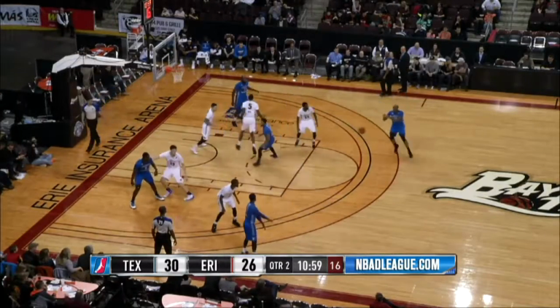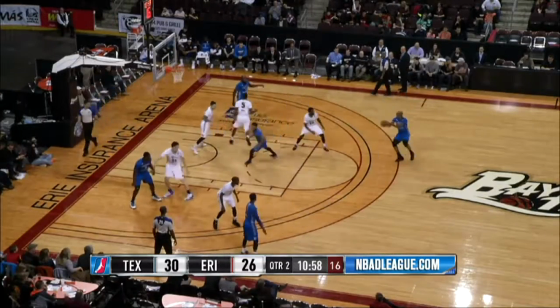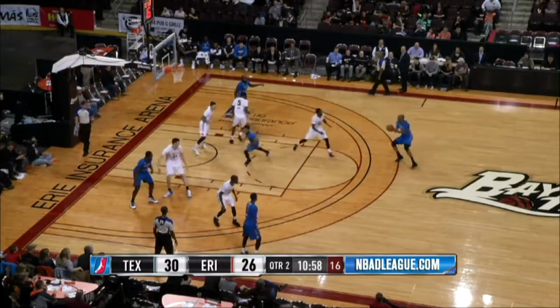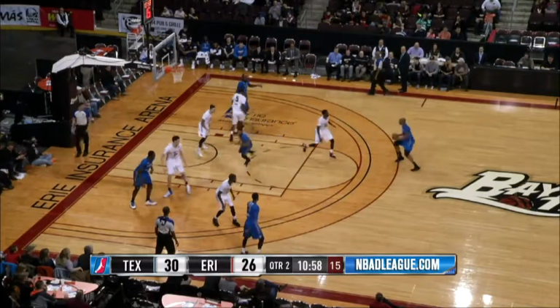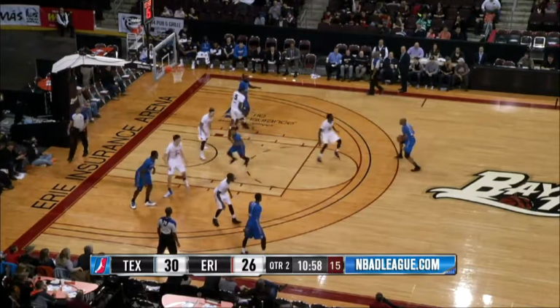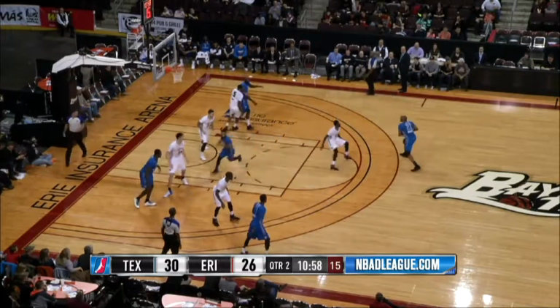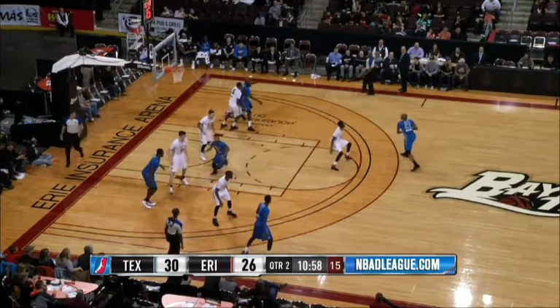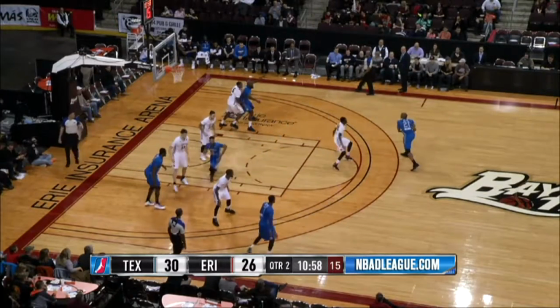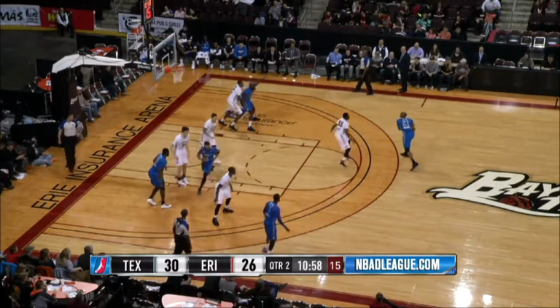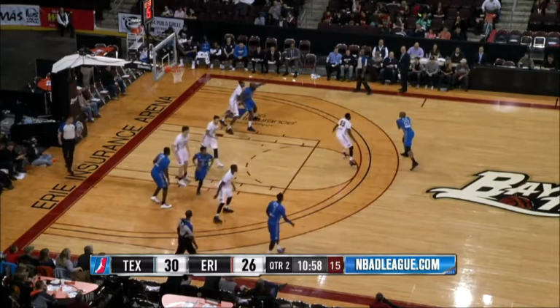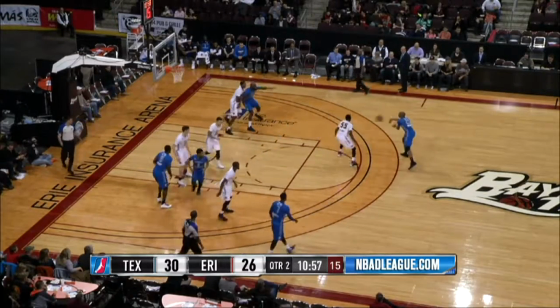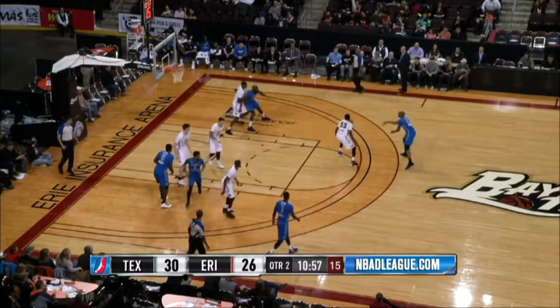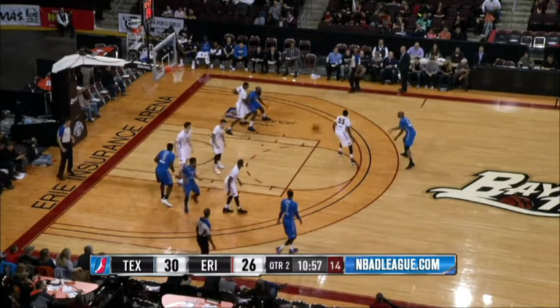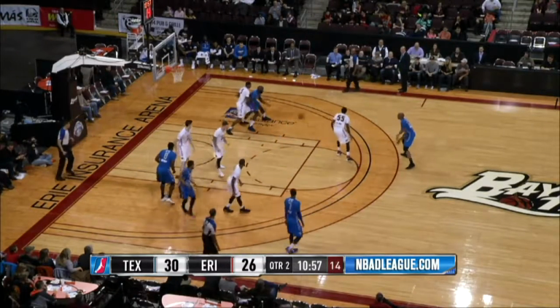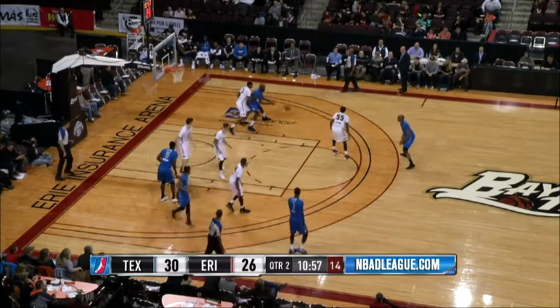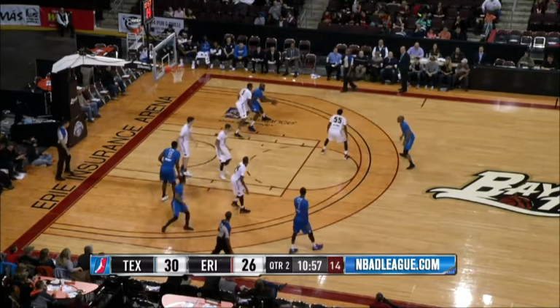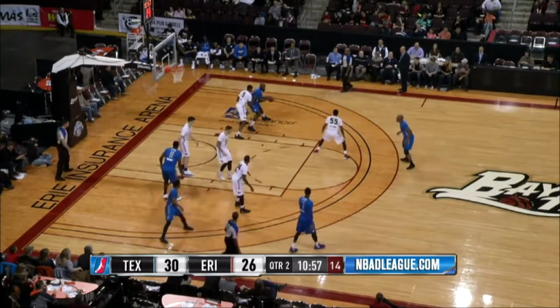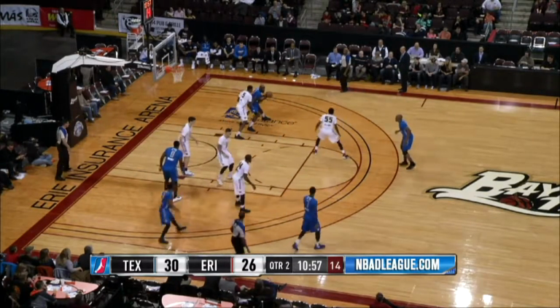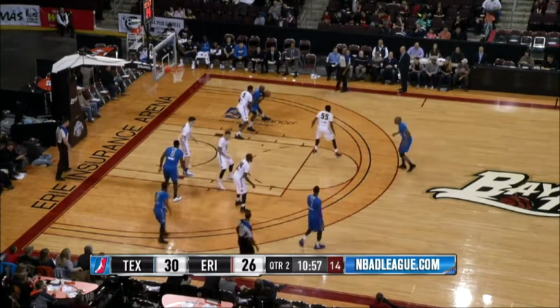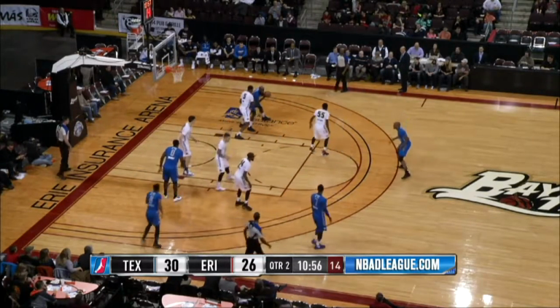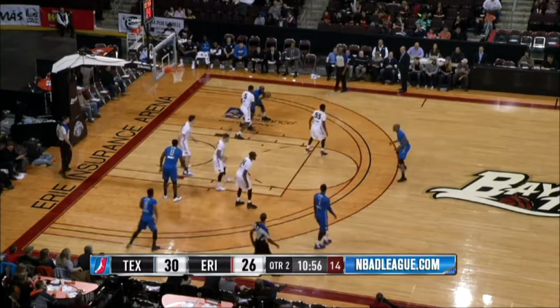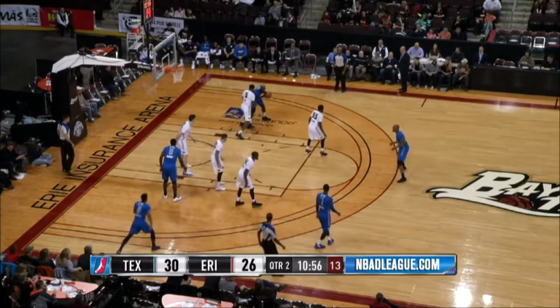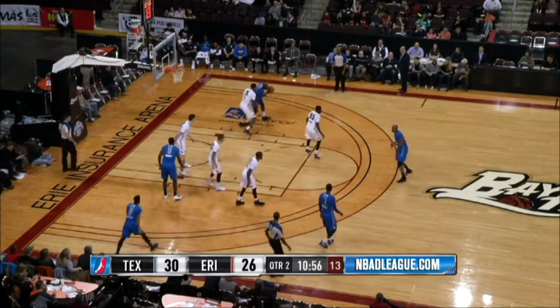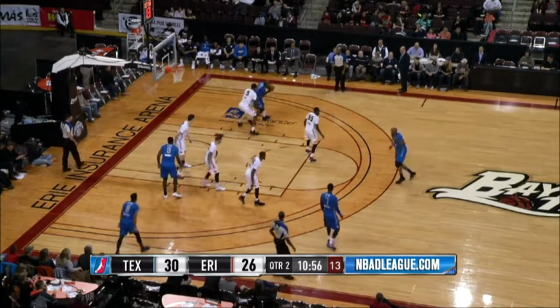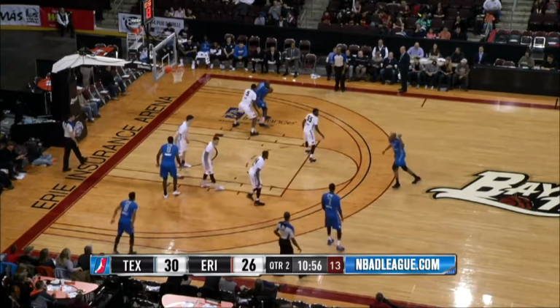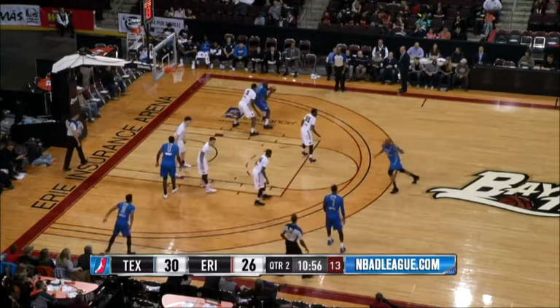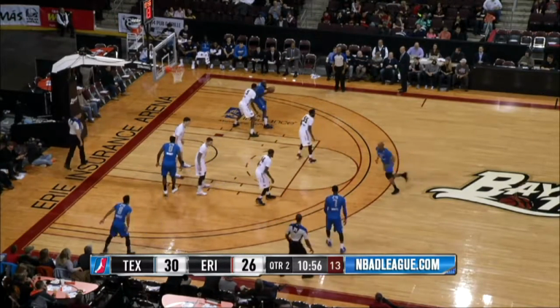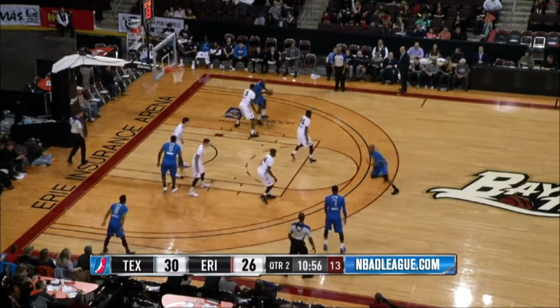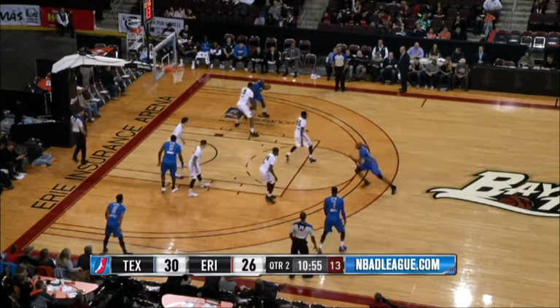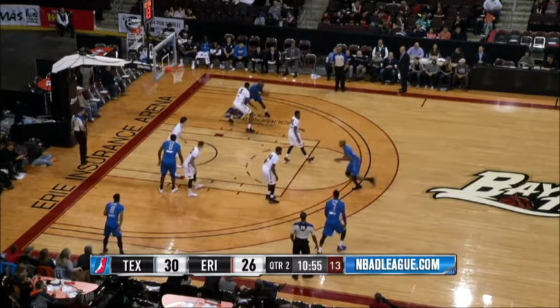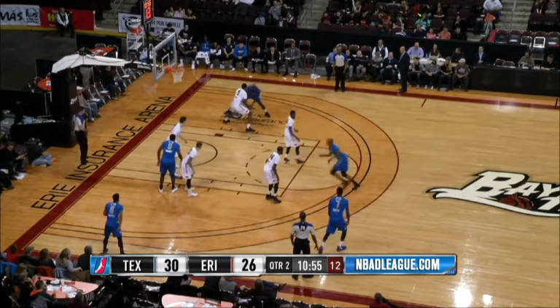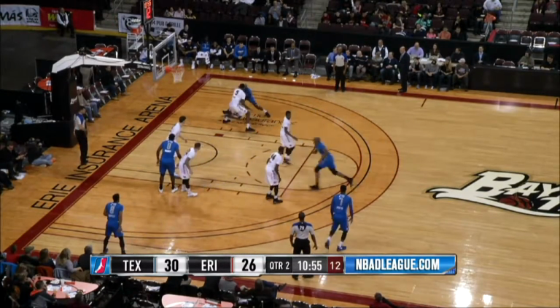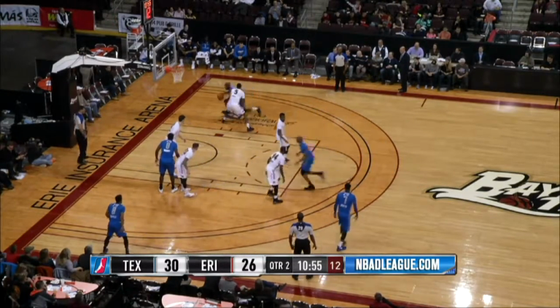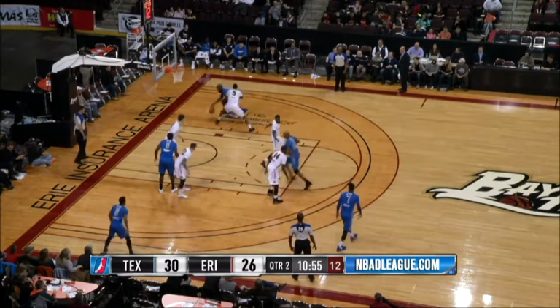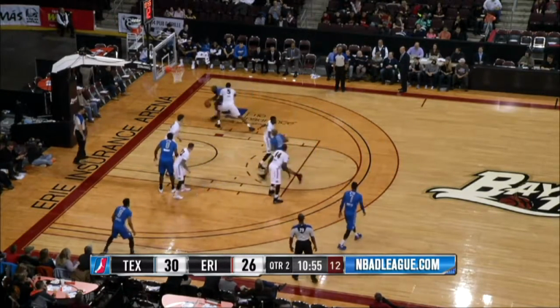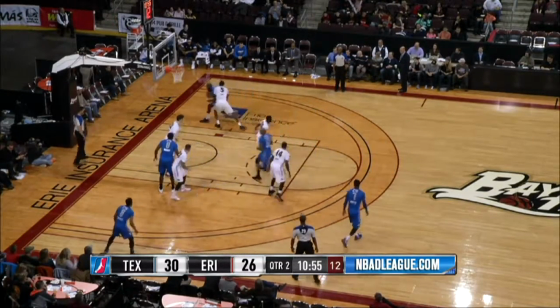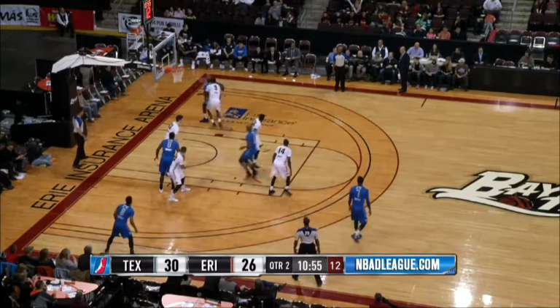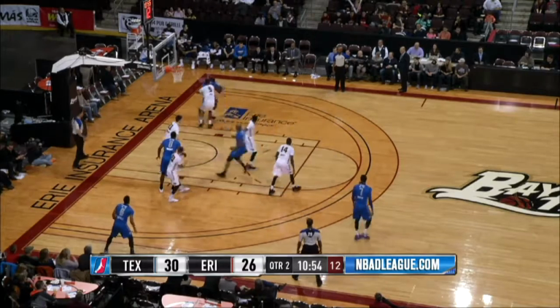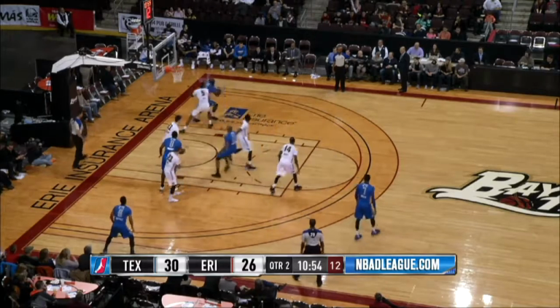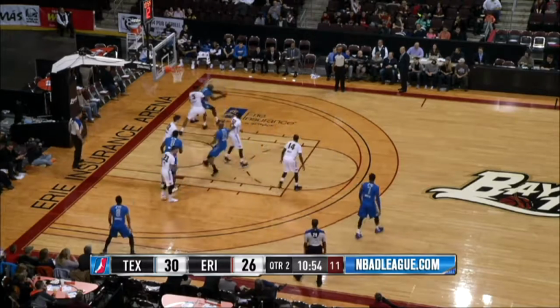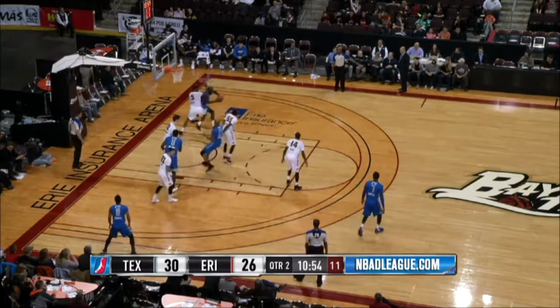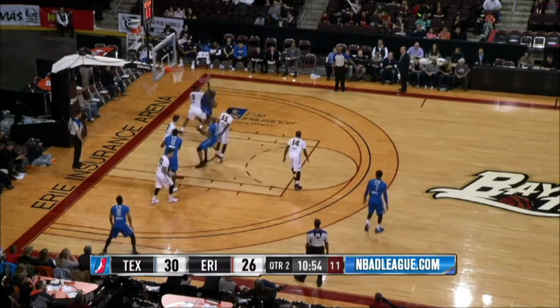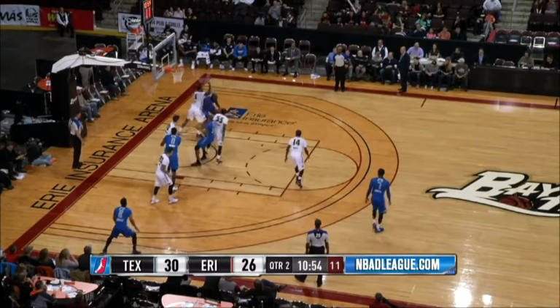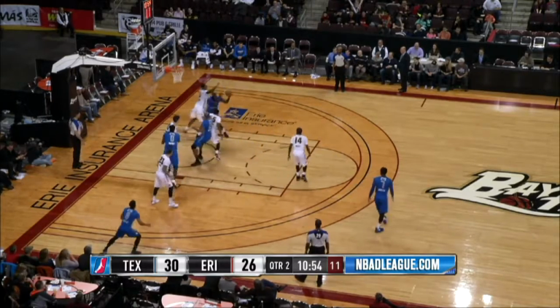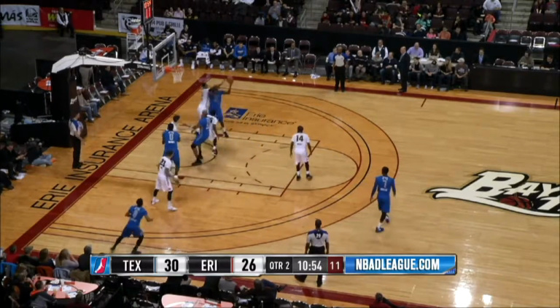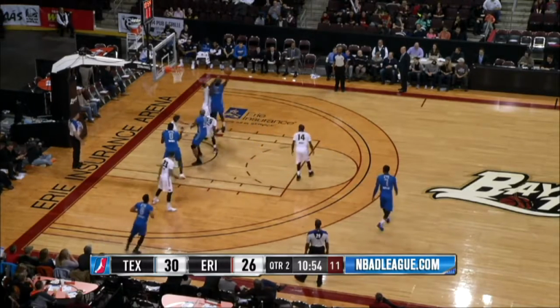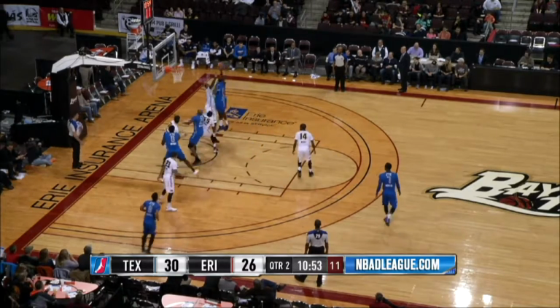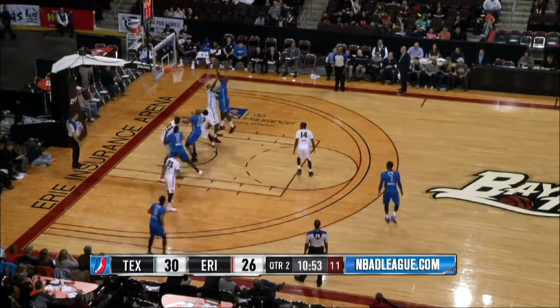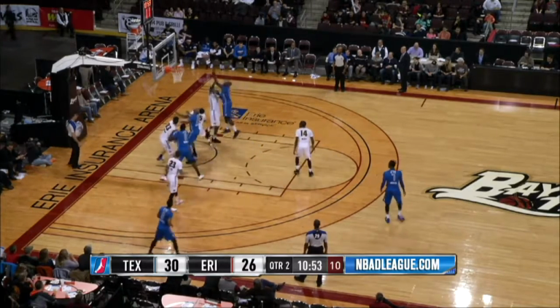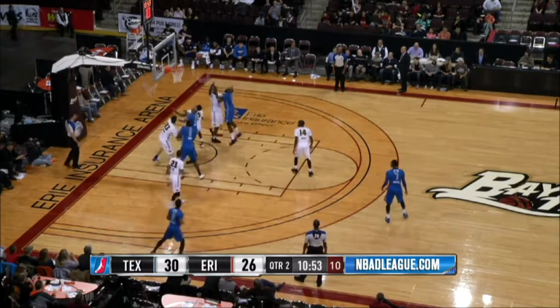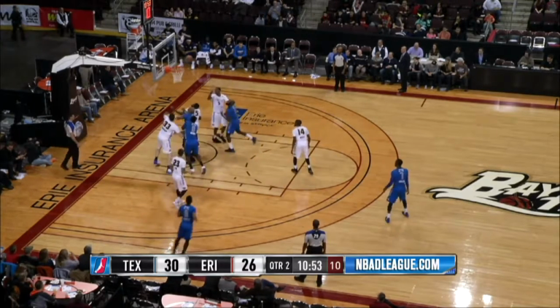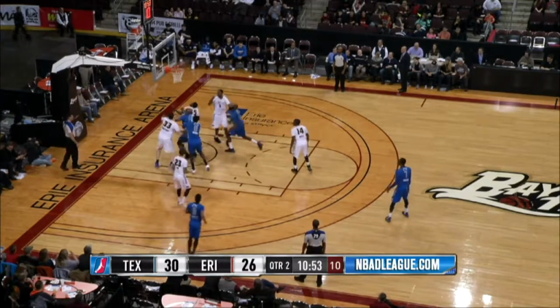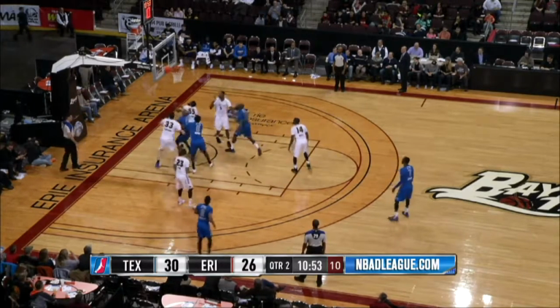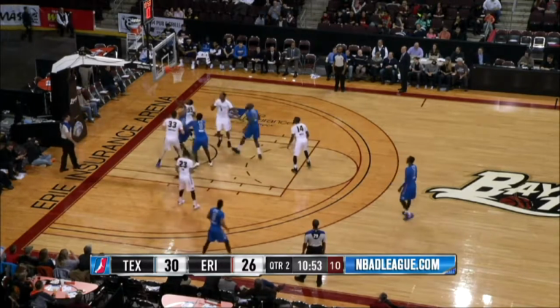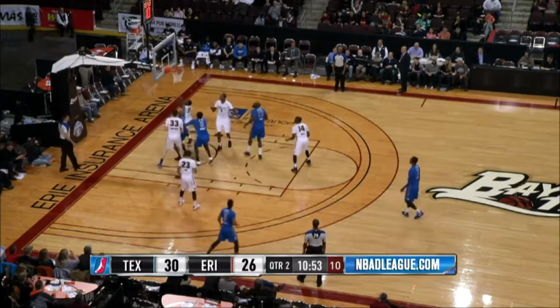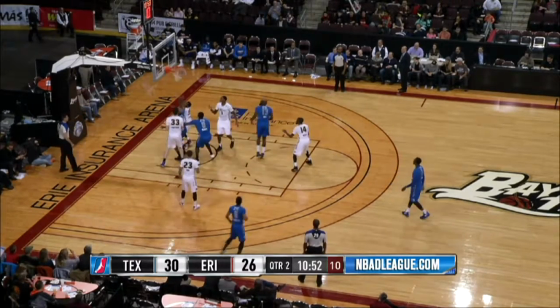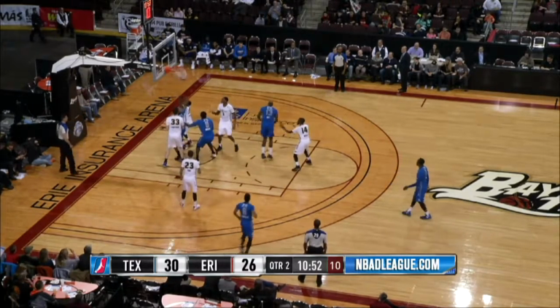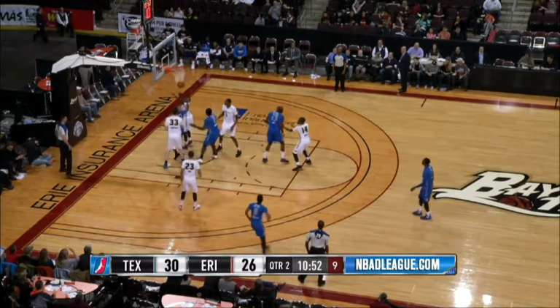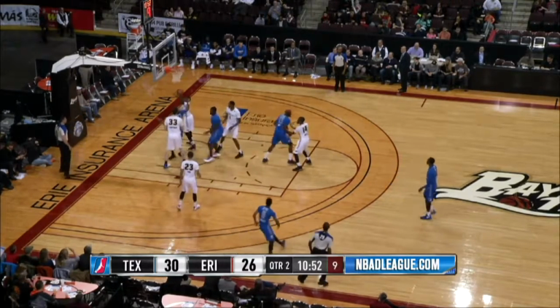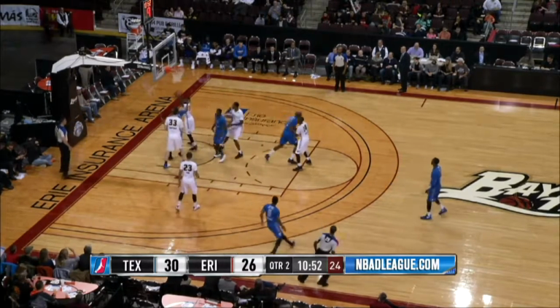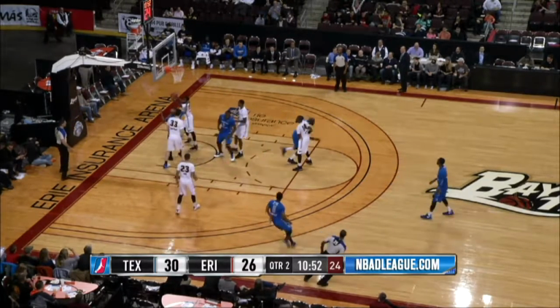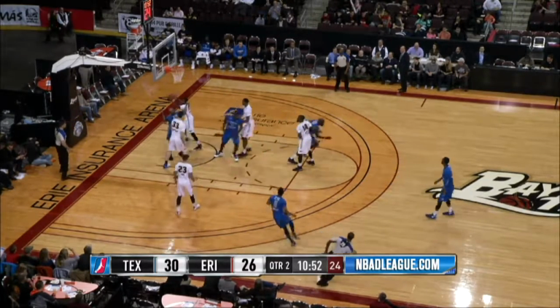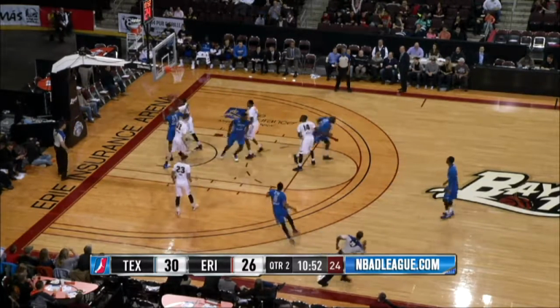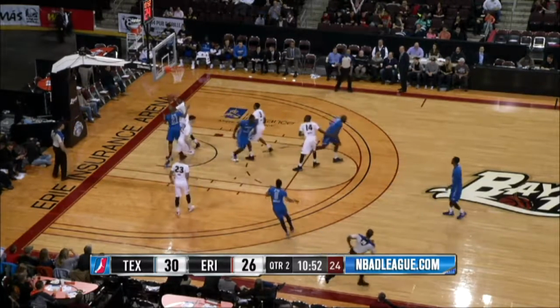Left side. That's Roten, up top to C.J. Williams. Now A.C. has it in the right block against Alex Davis. Spins. Left hand jump hook and he puts it in.